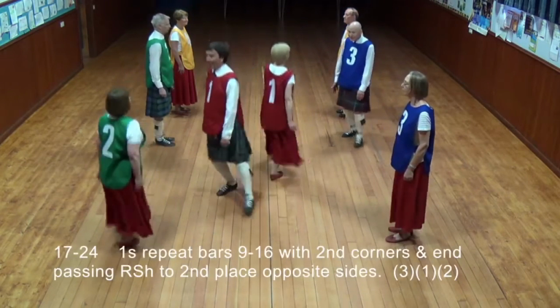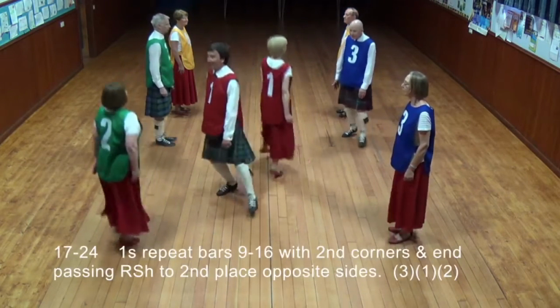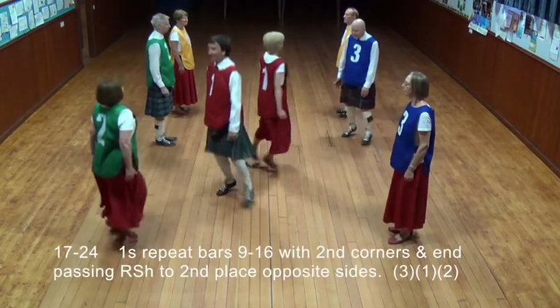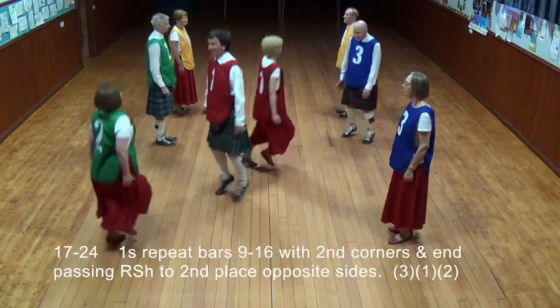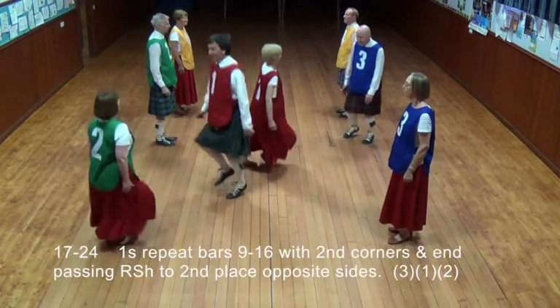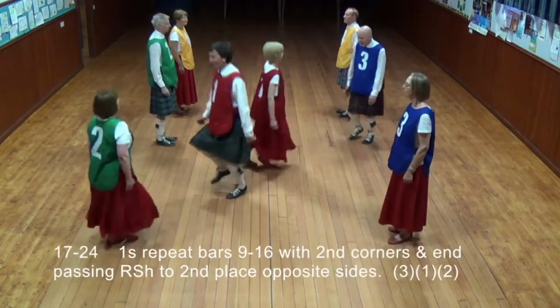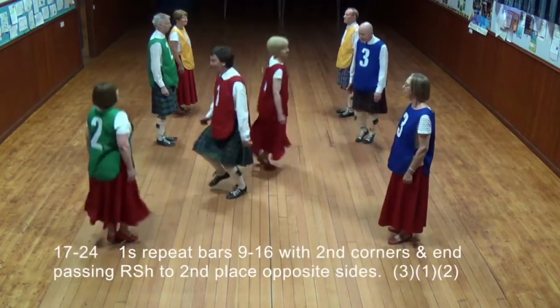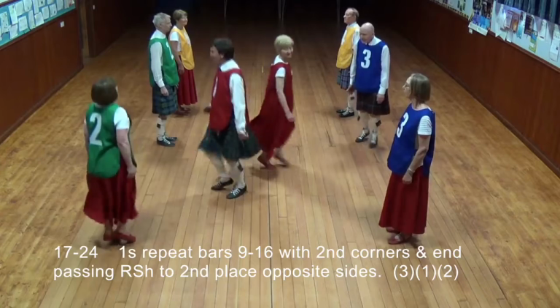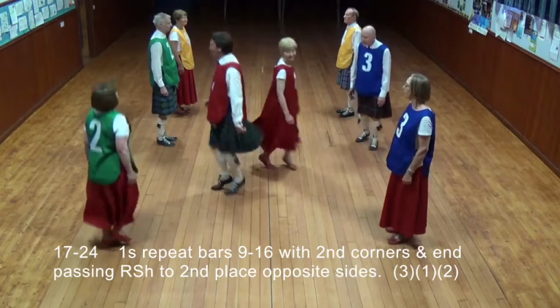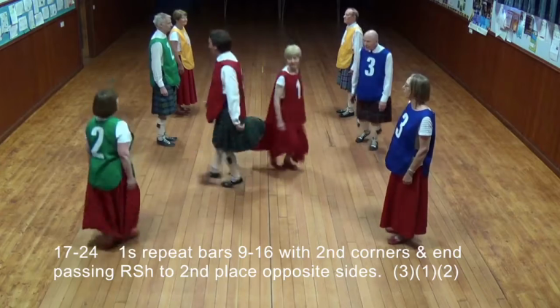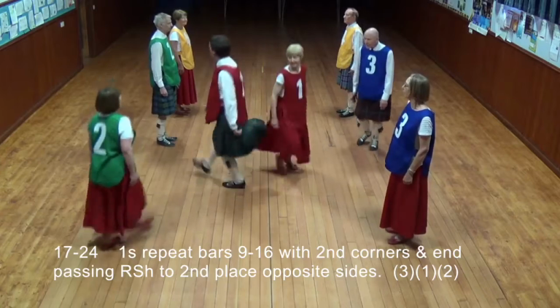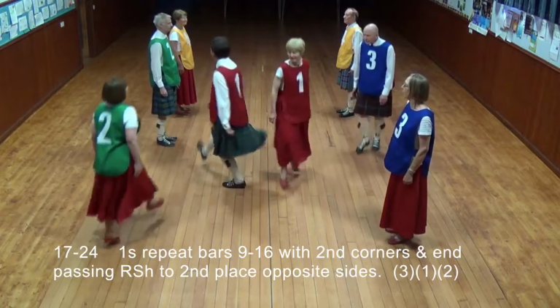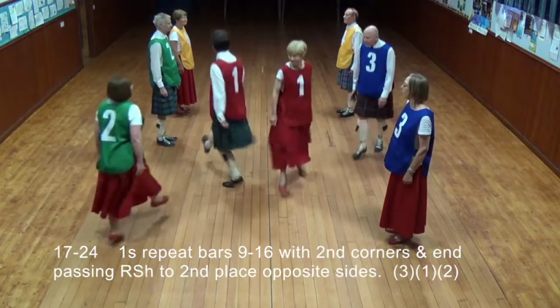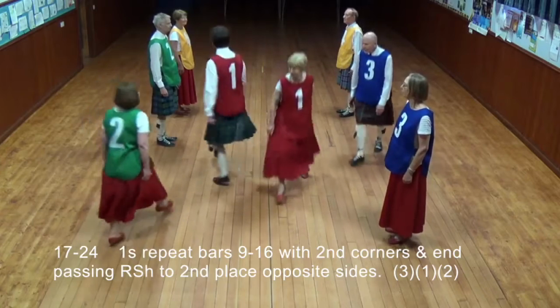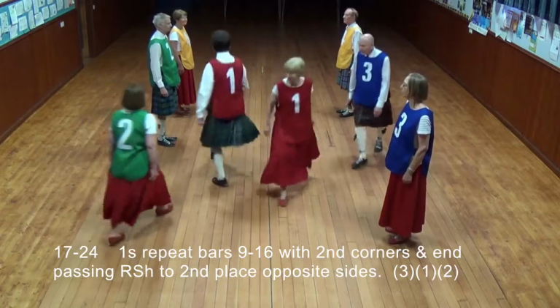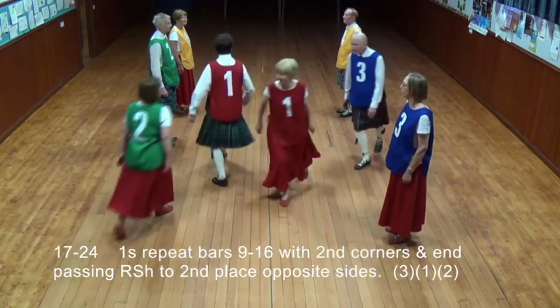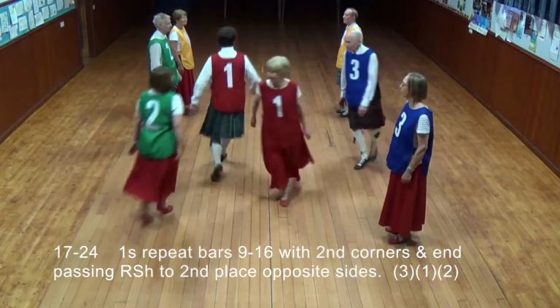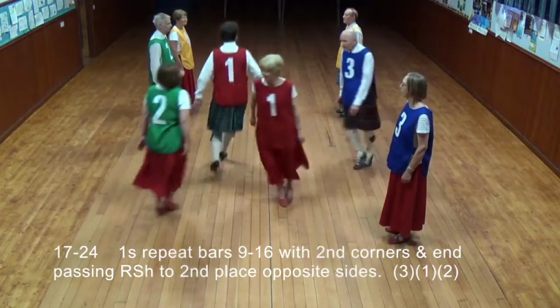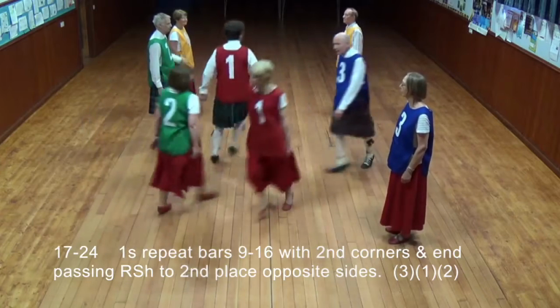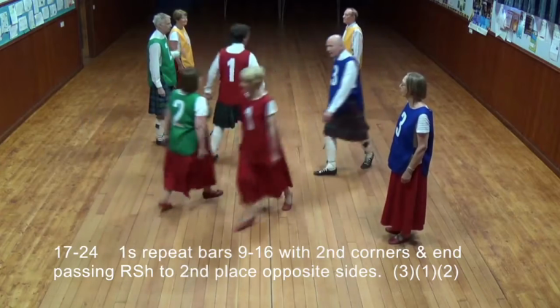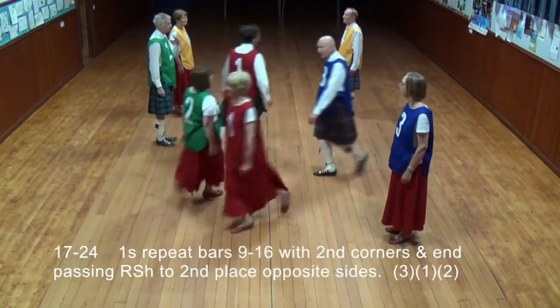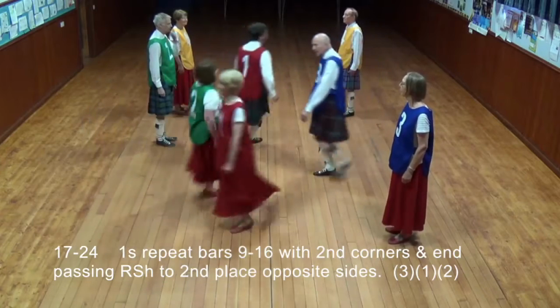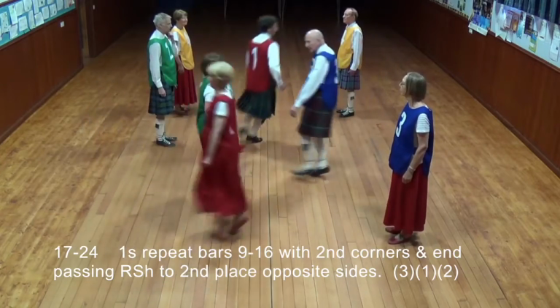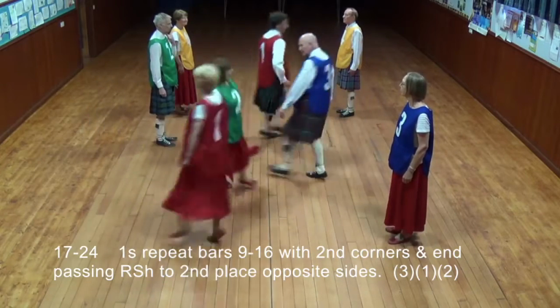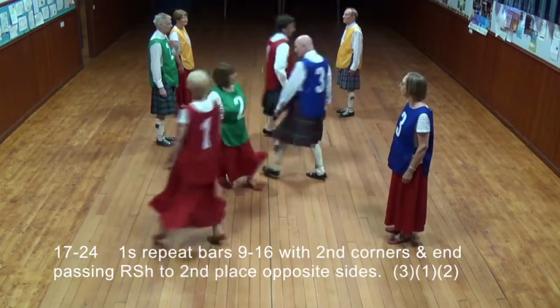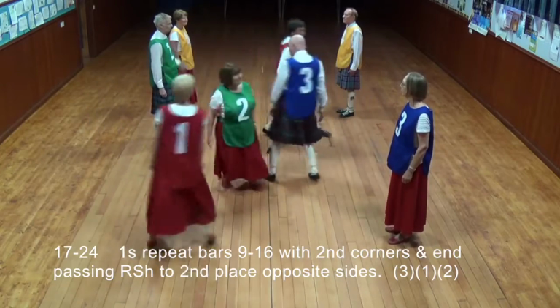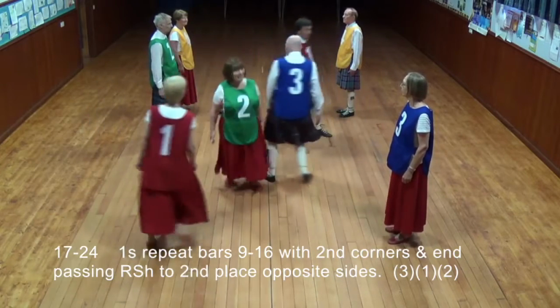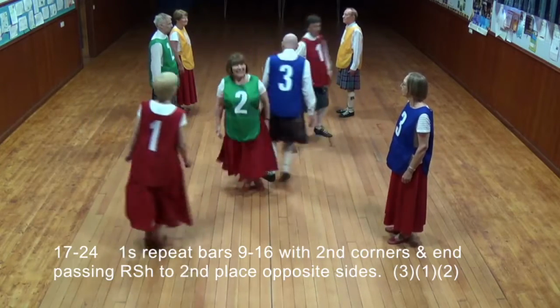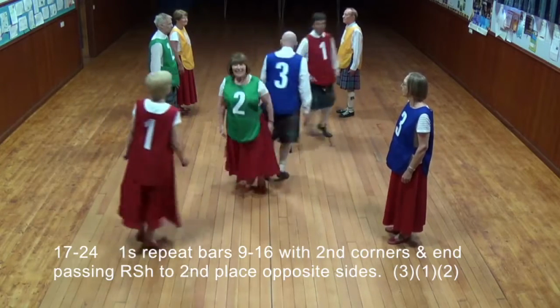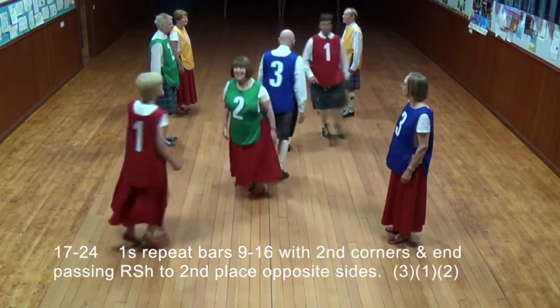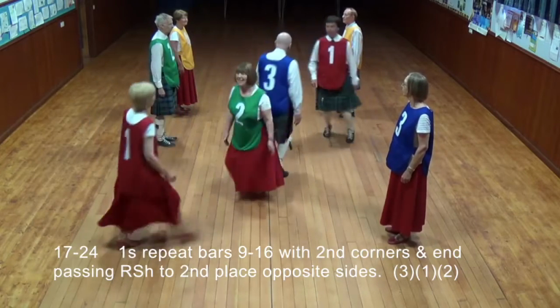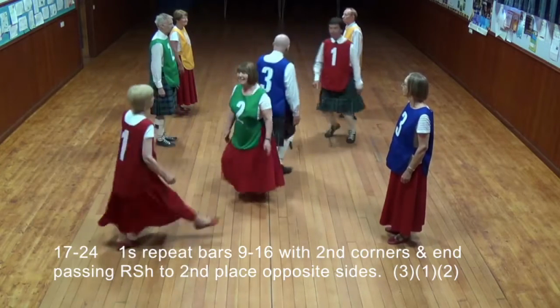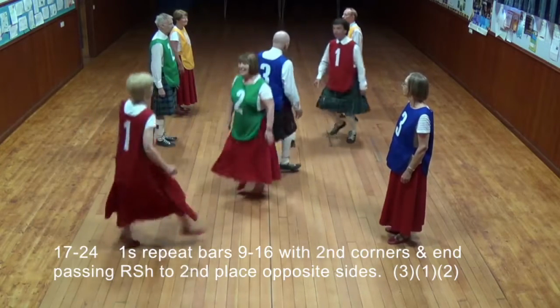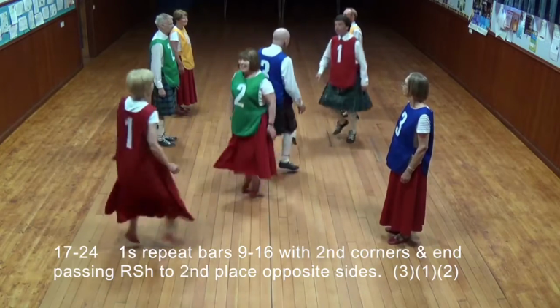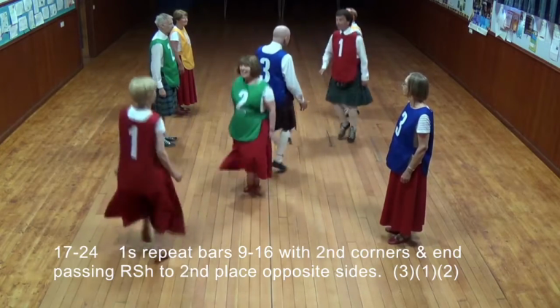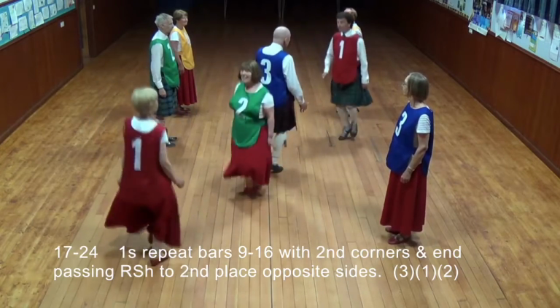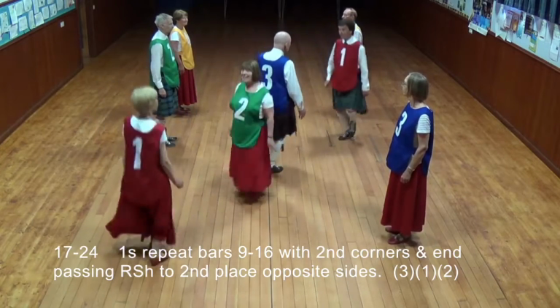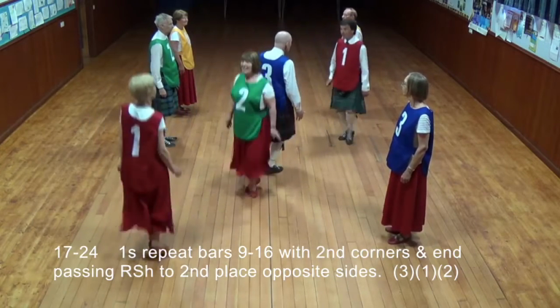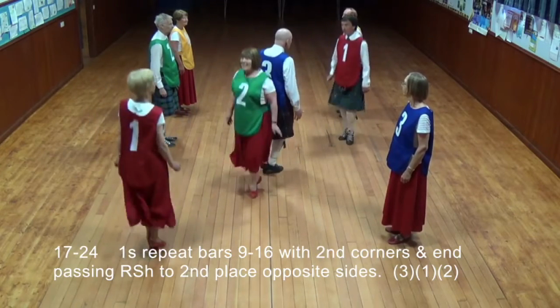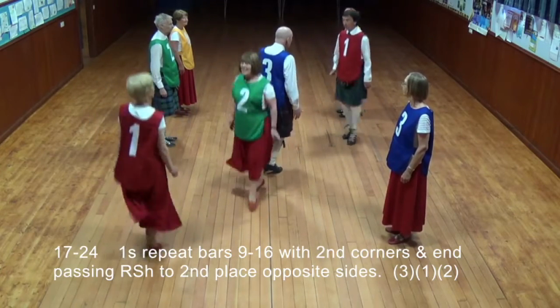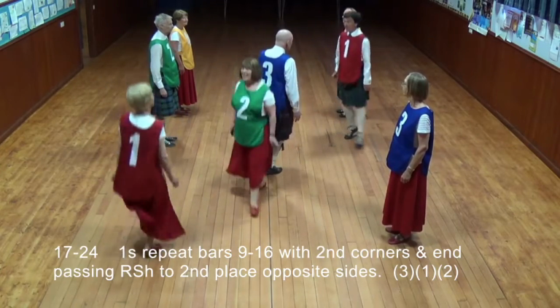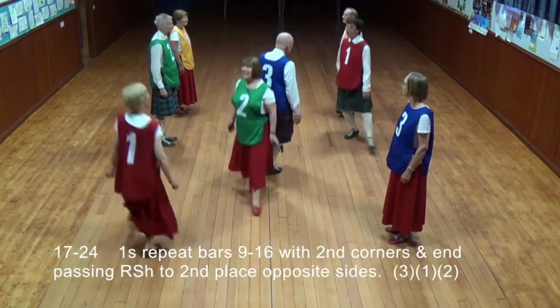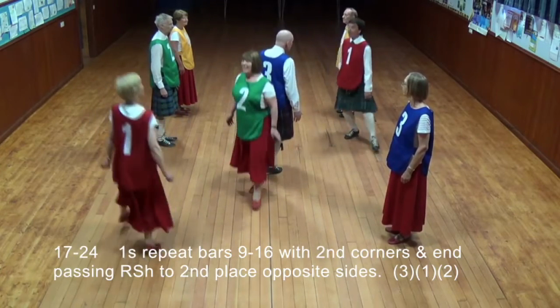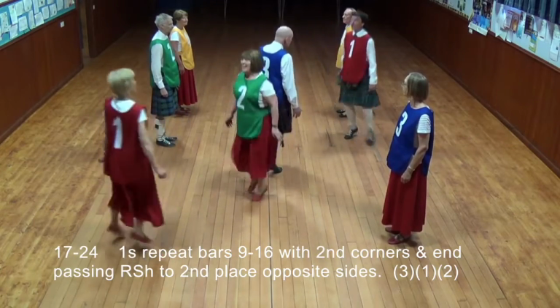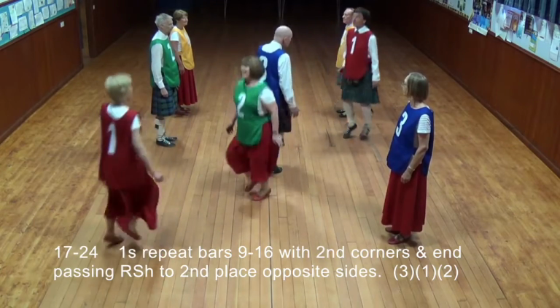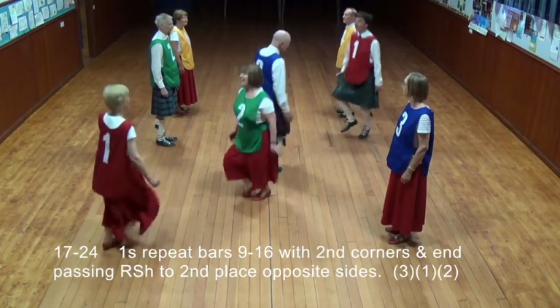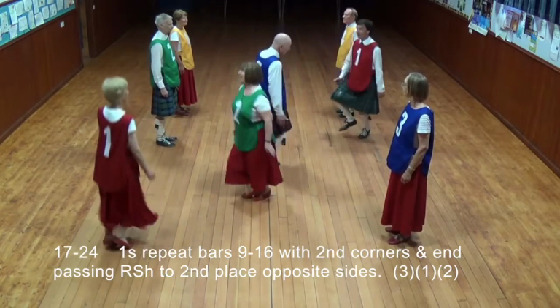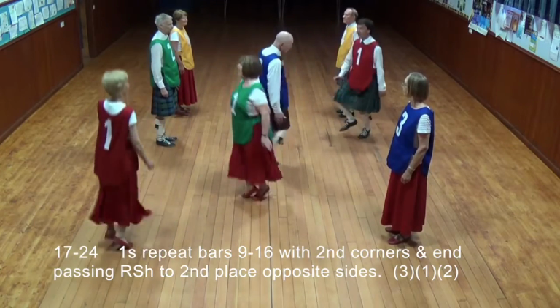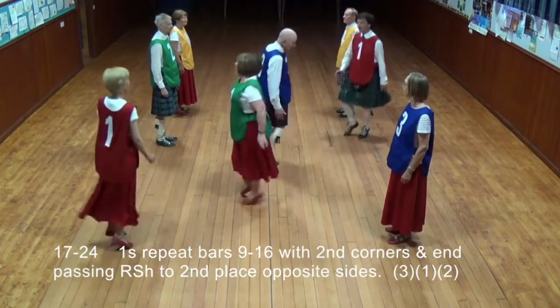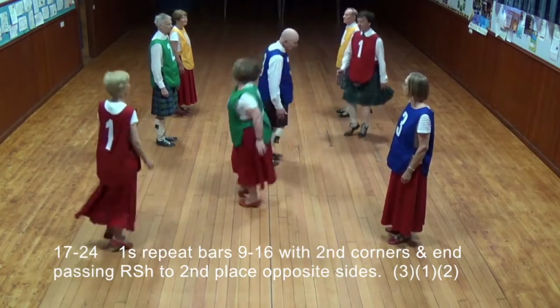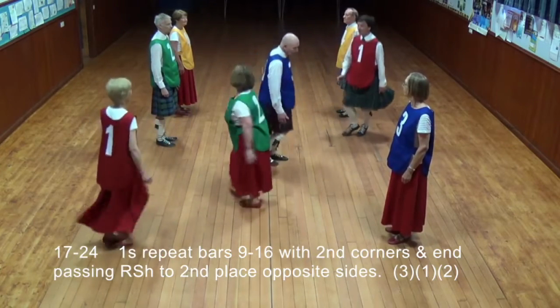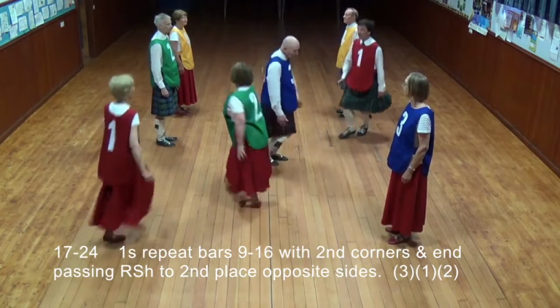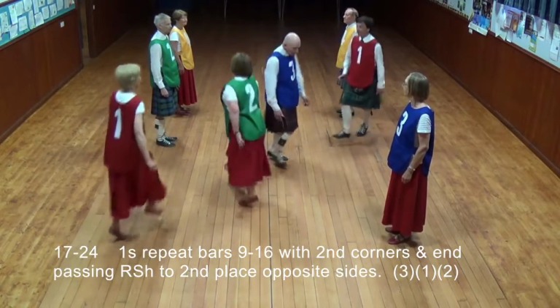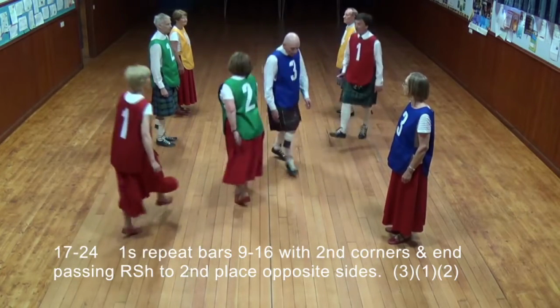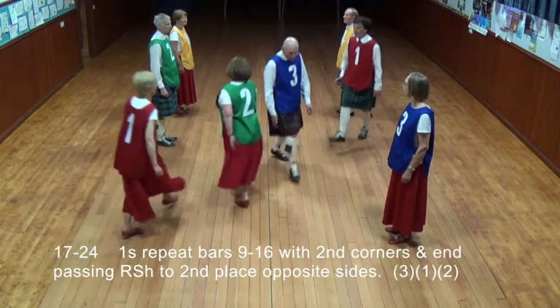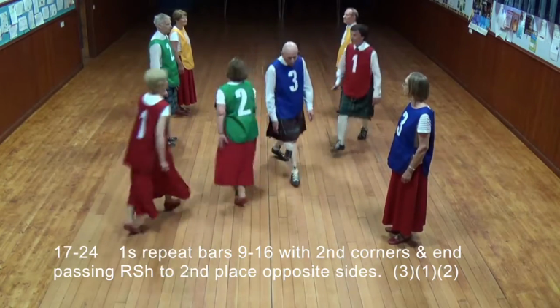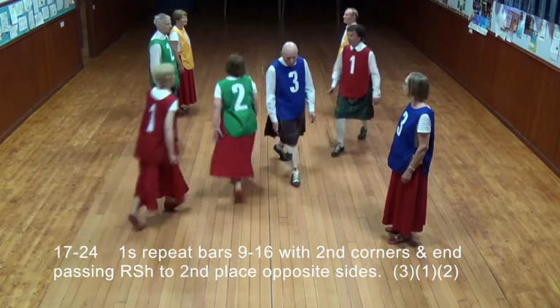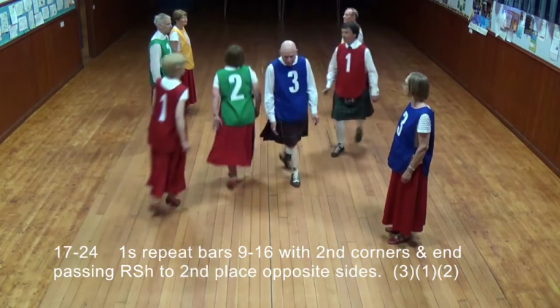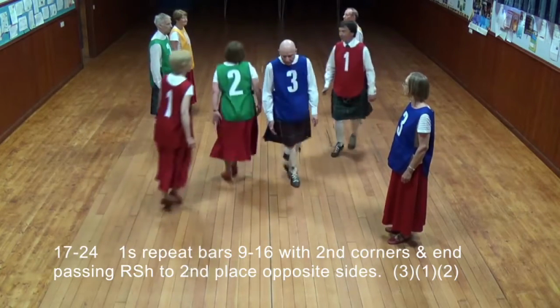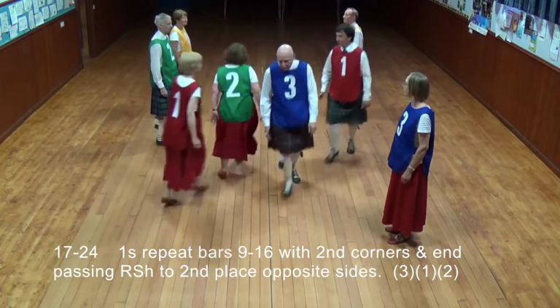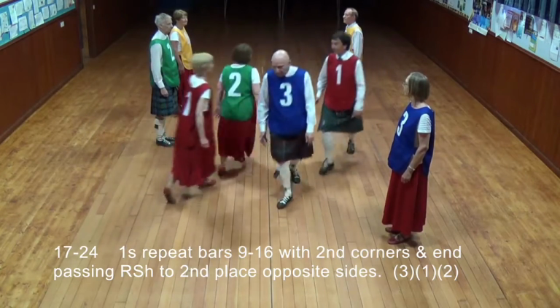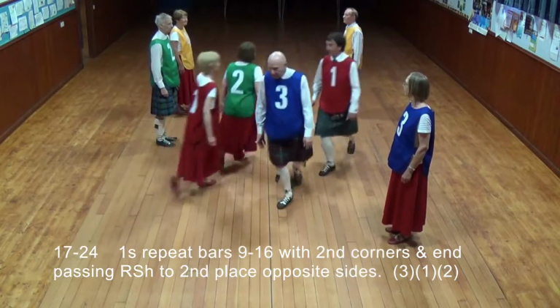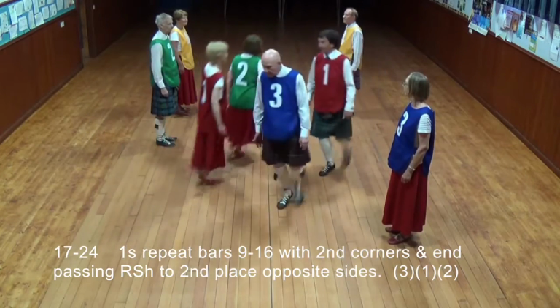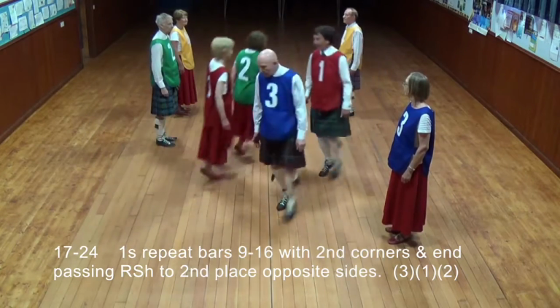Ones repeat bars 9 to 16 on second corners, then passing right shoulder to second place on opposite sides.